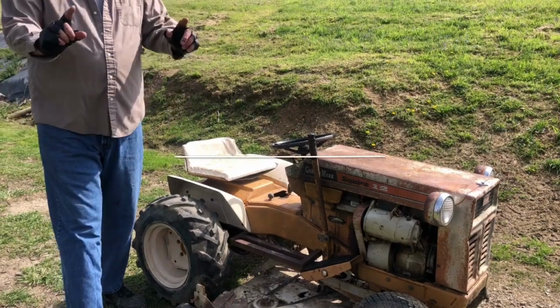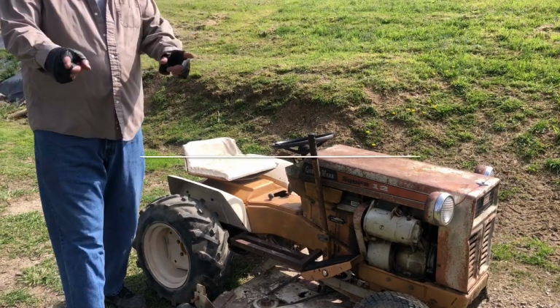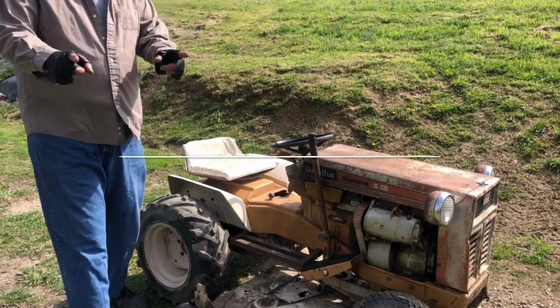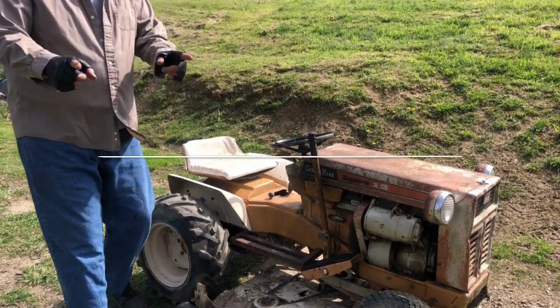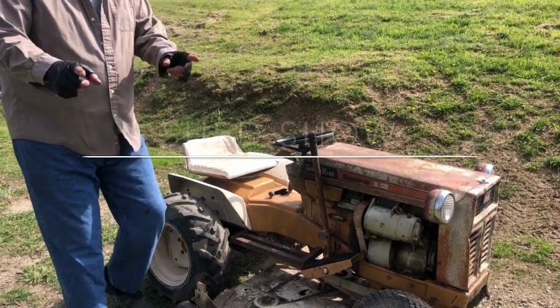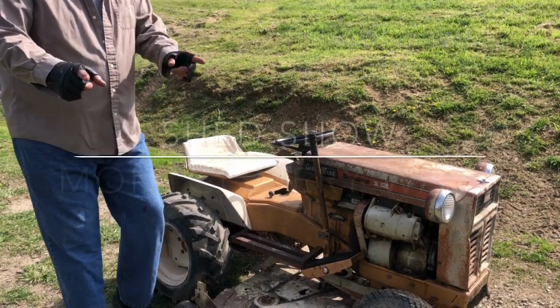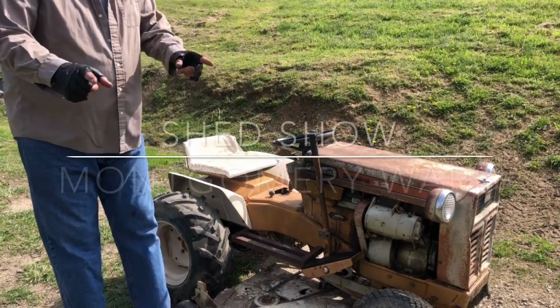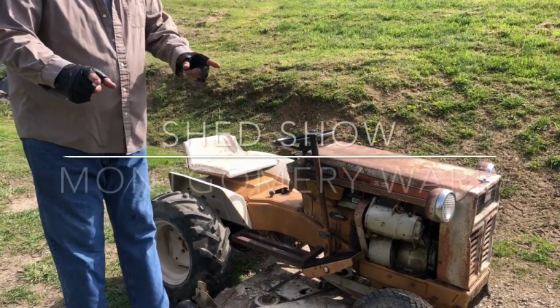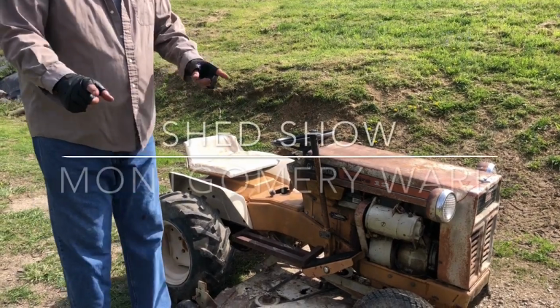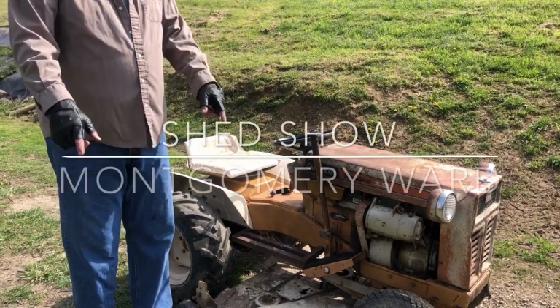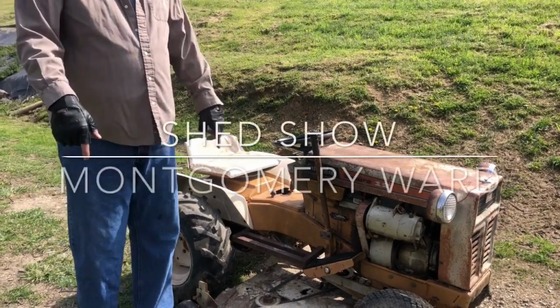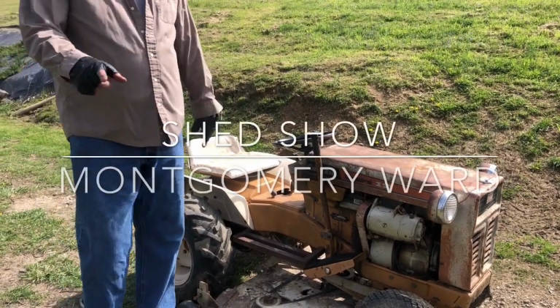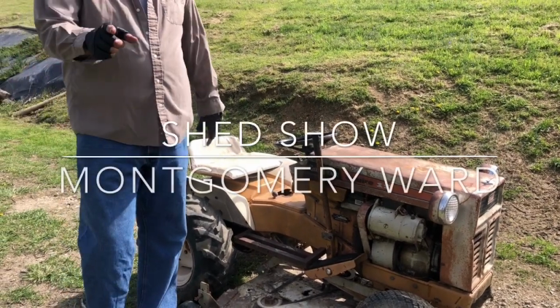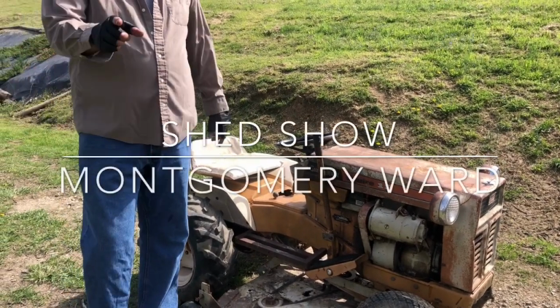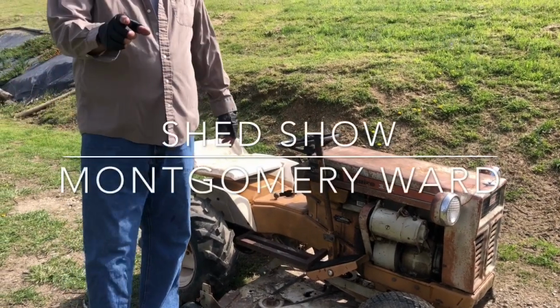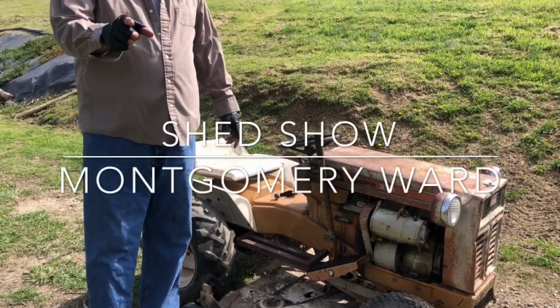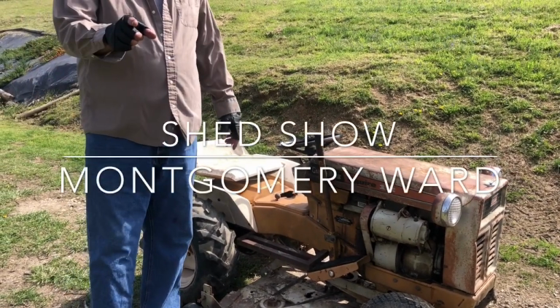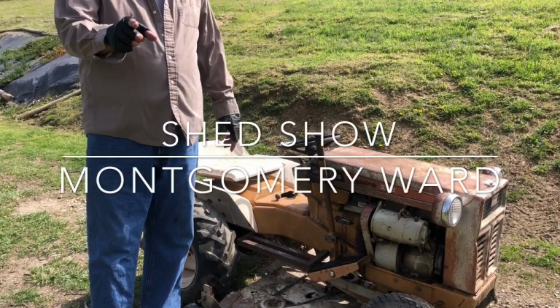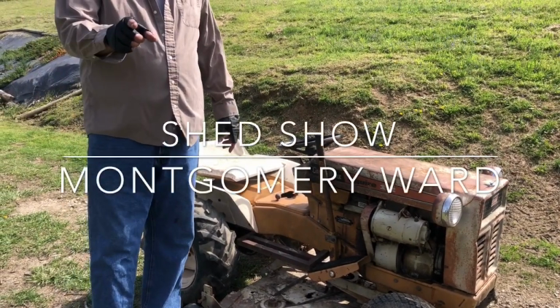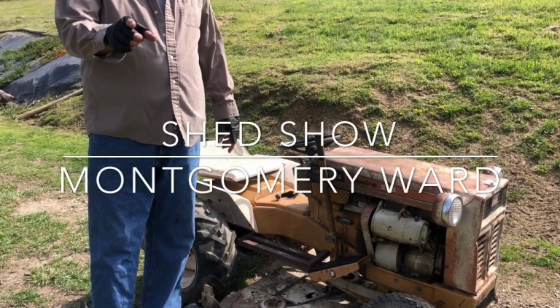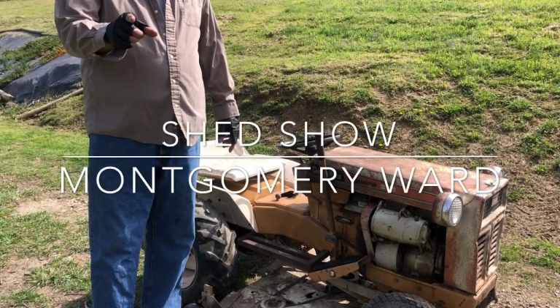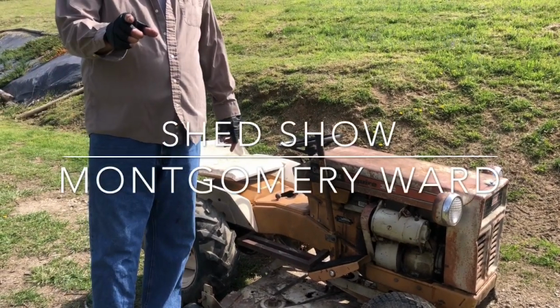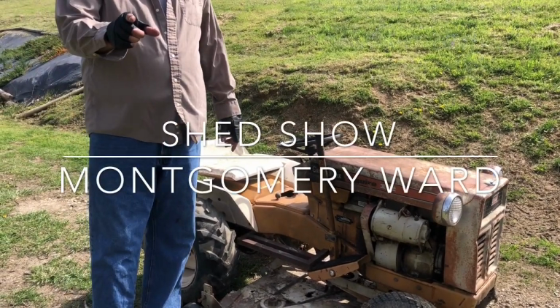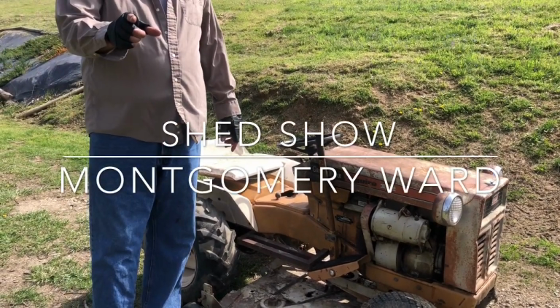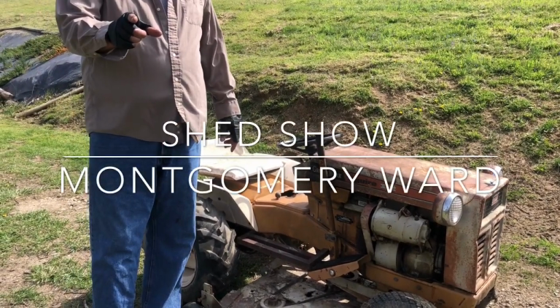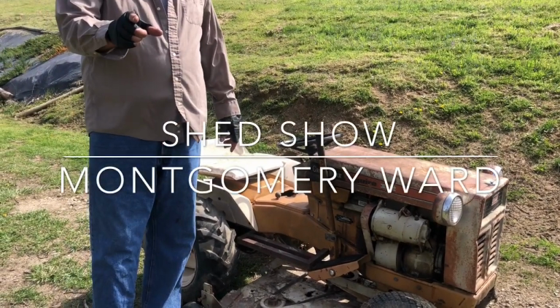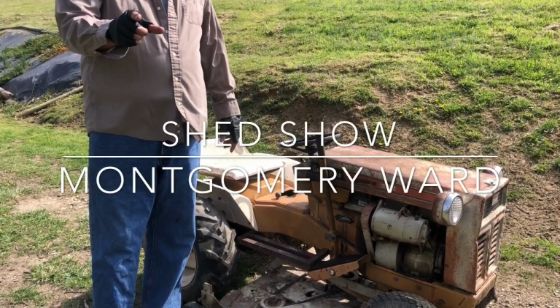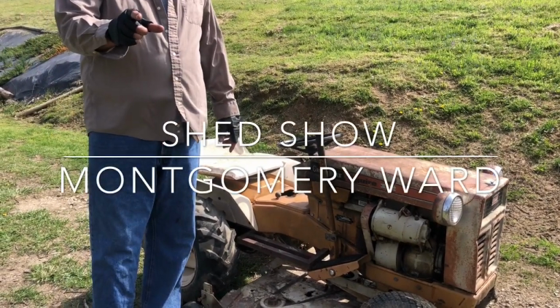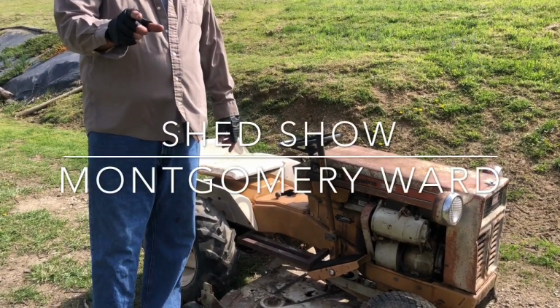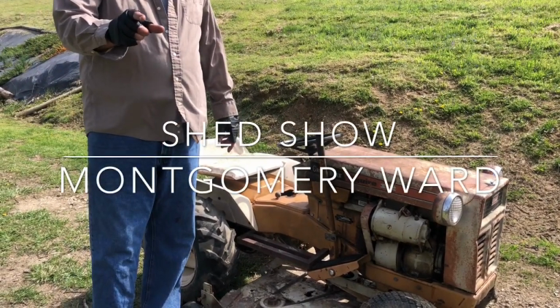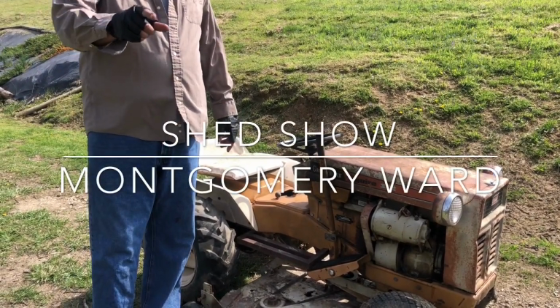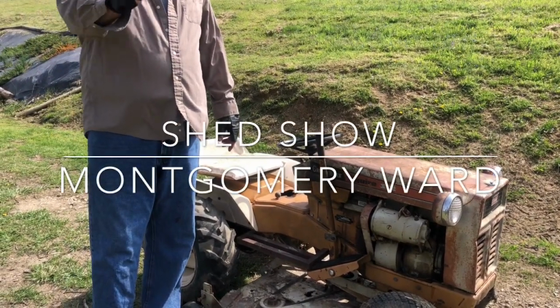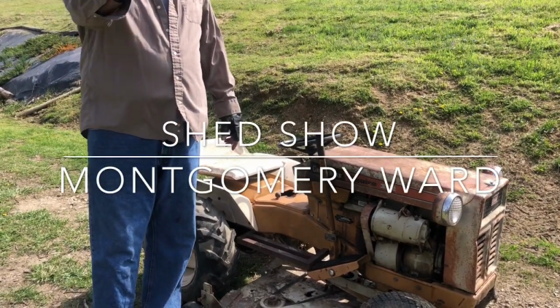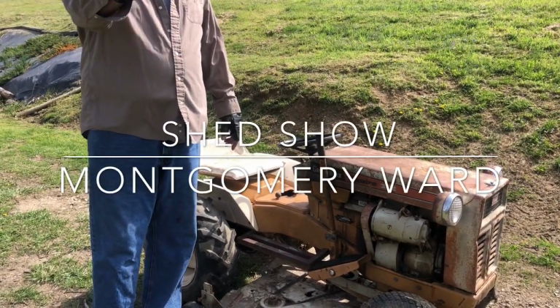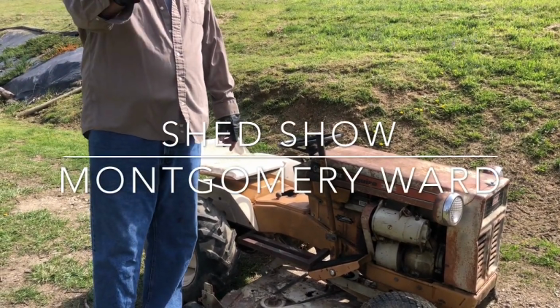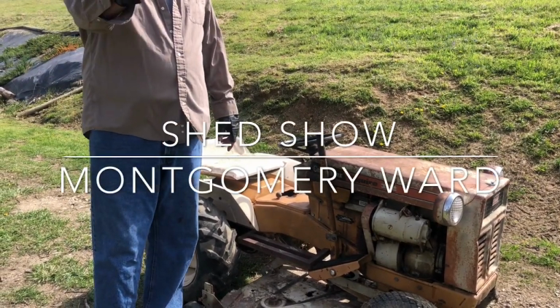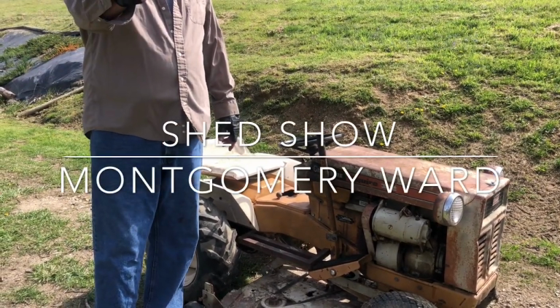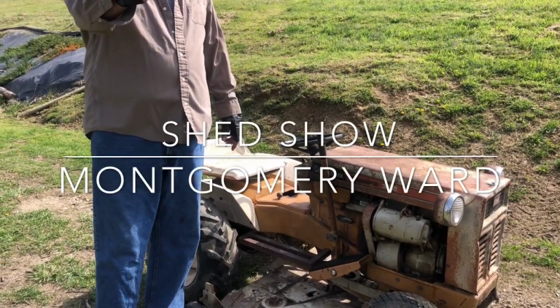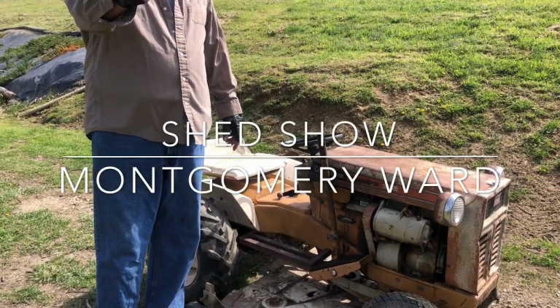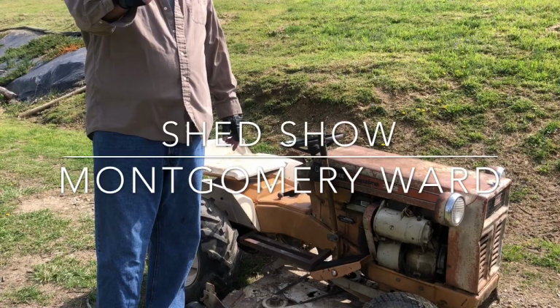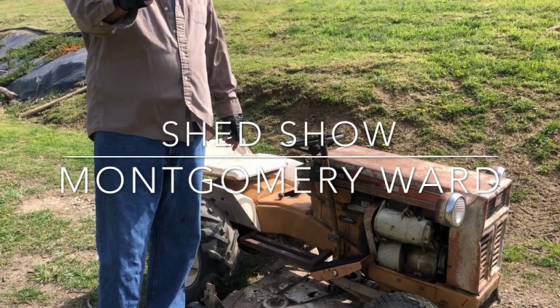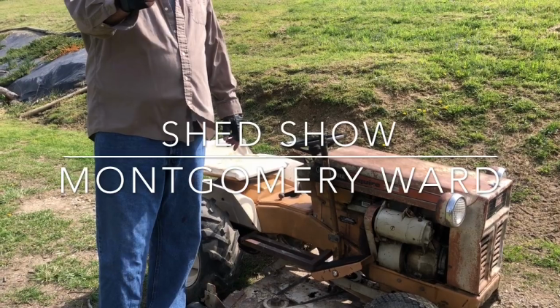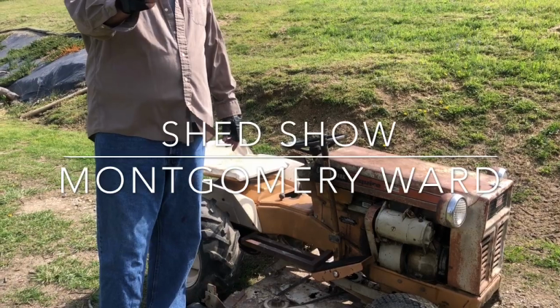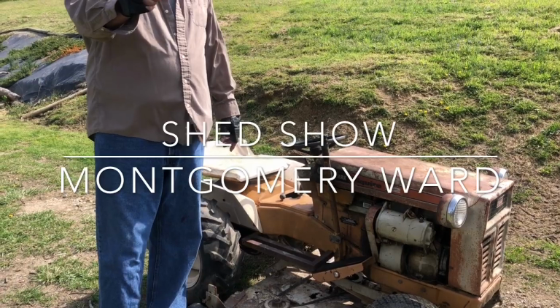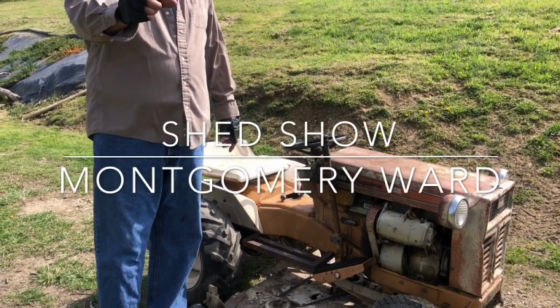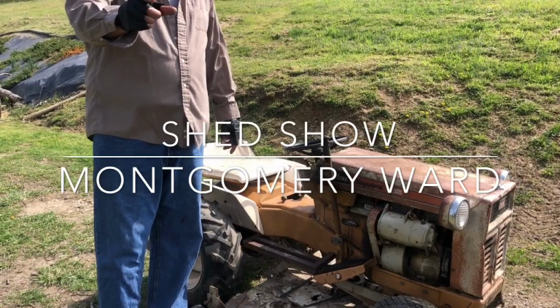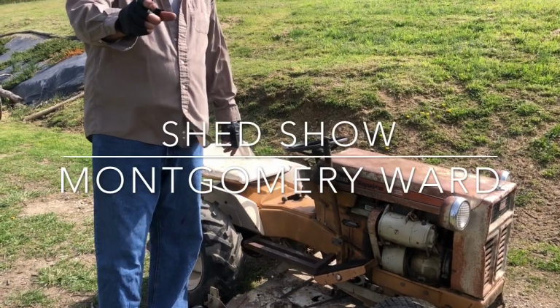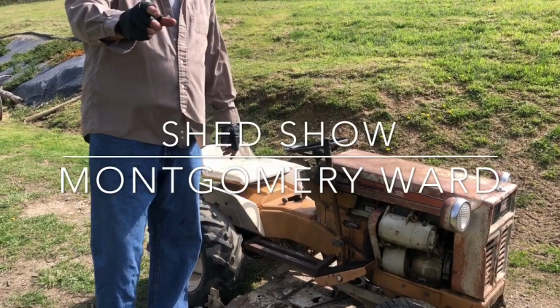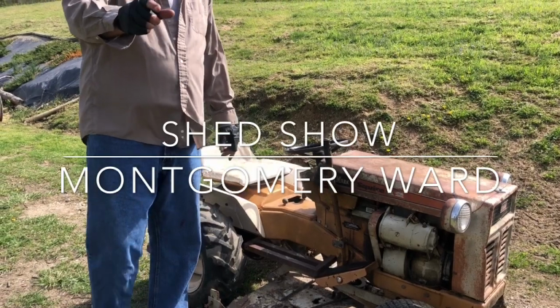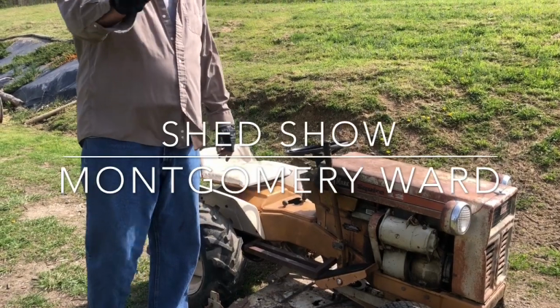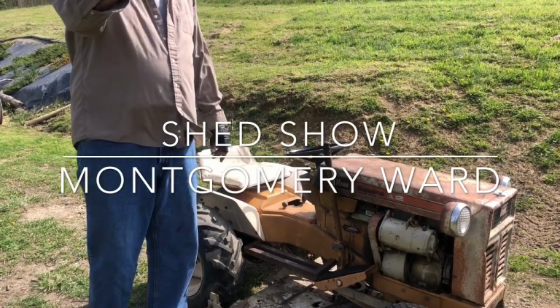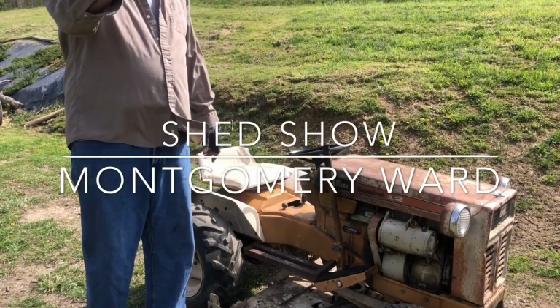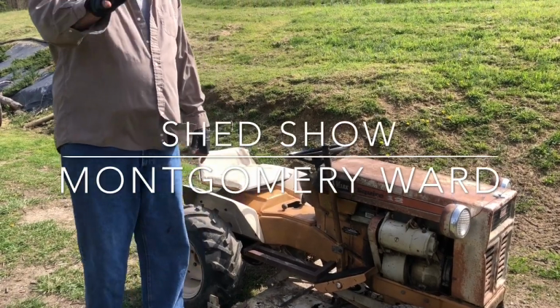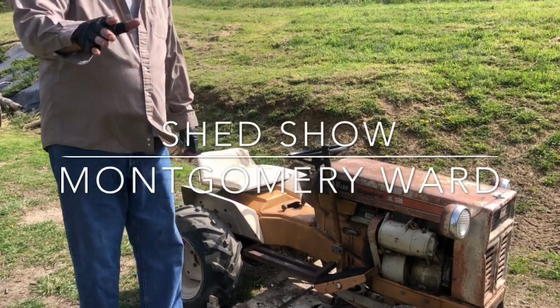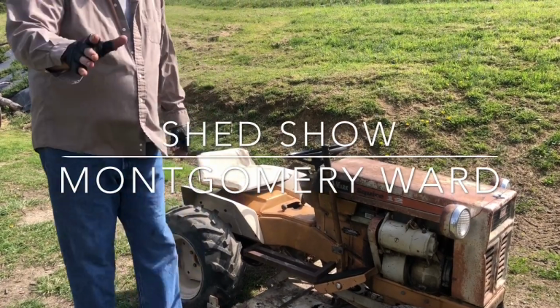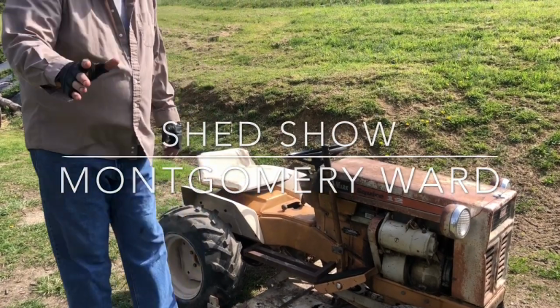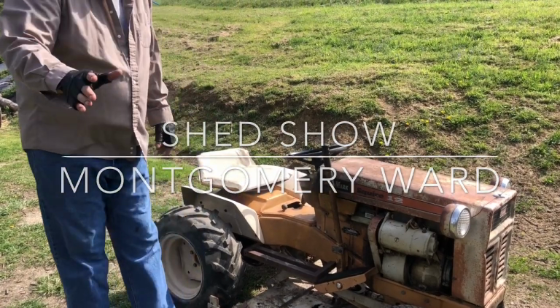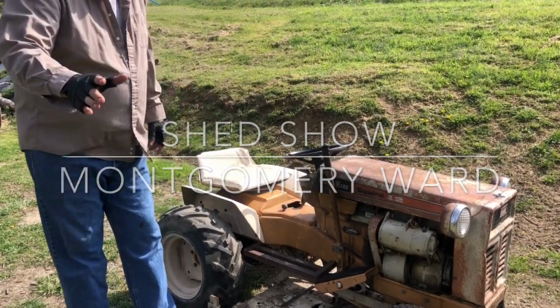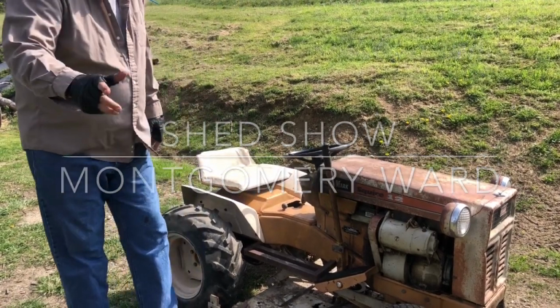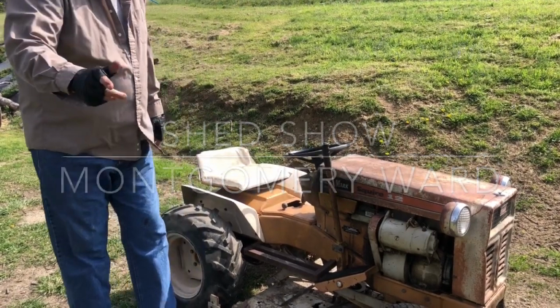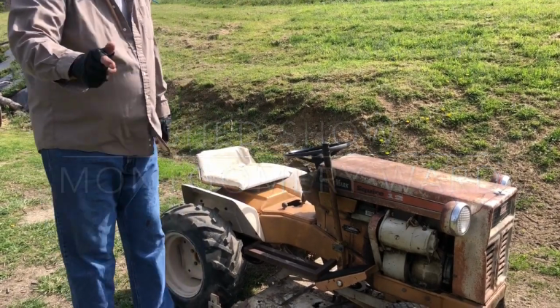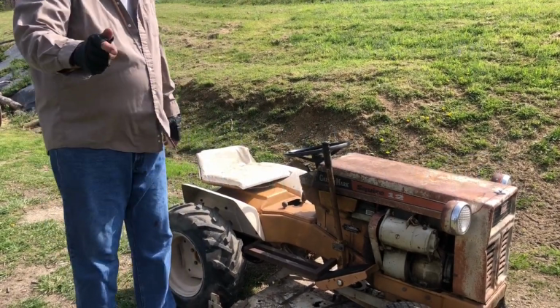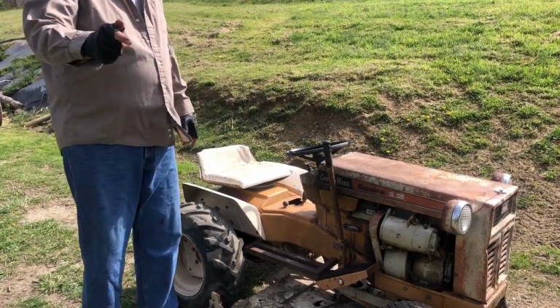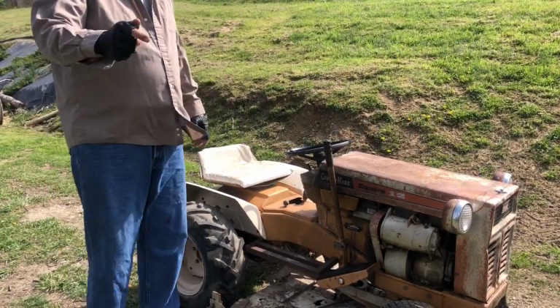Alright, Shed Man here. Summertime's here, you need something to keep you cool. I've got my cameraman helping me out here today. Howdy, hey. Hey, thank you cameraman.